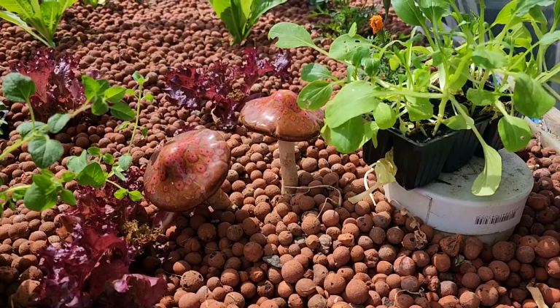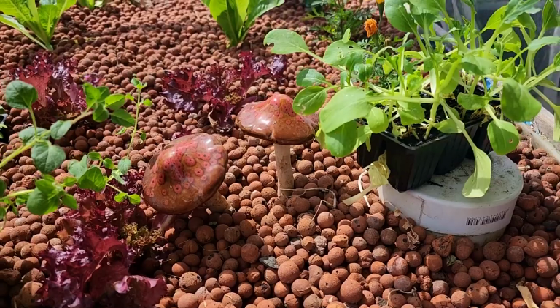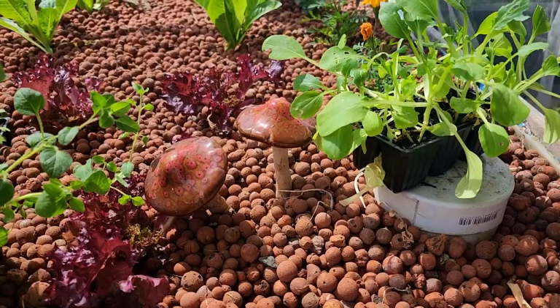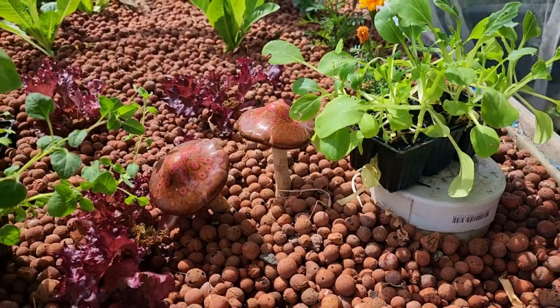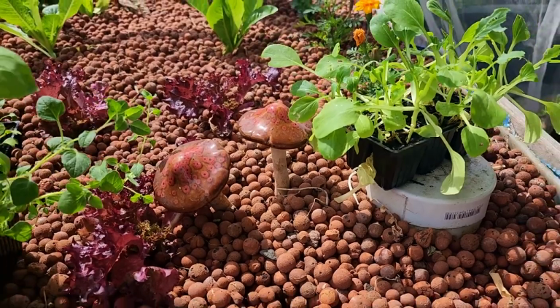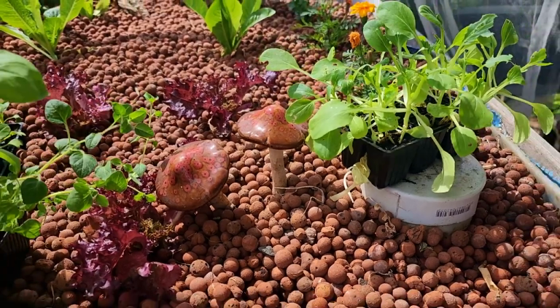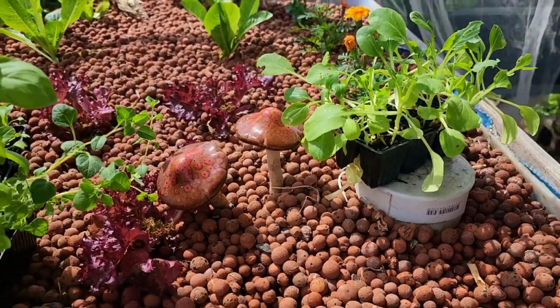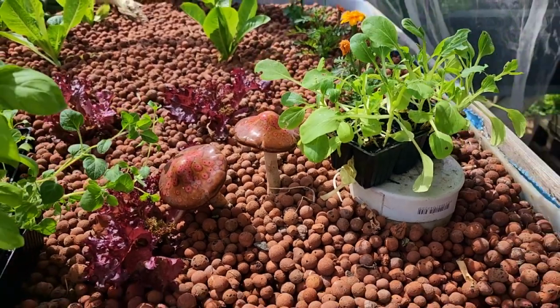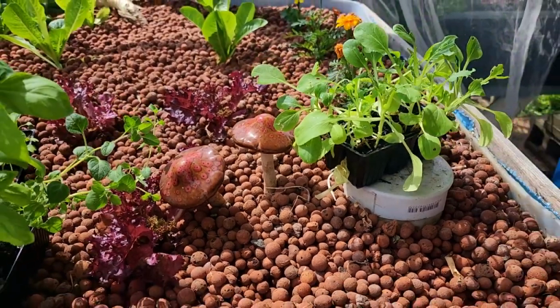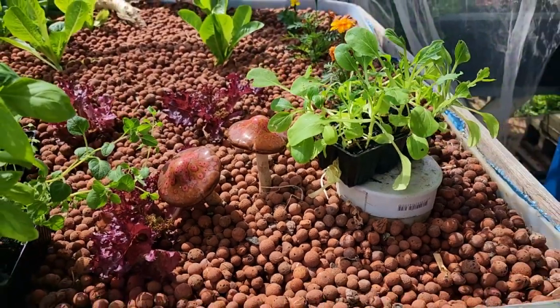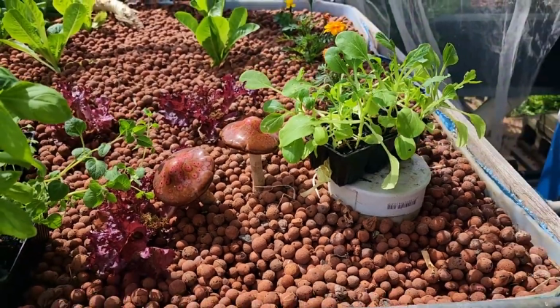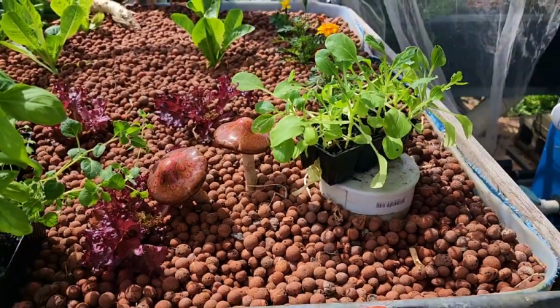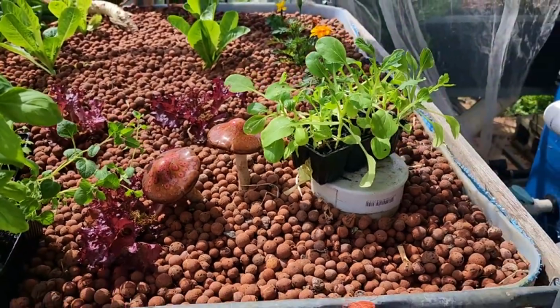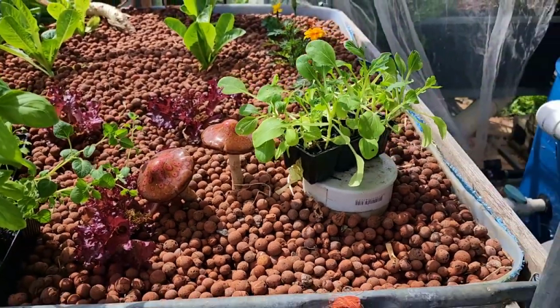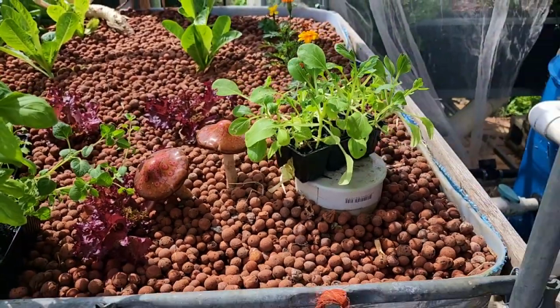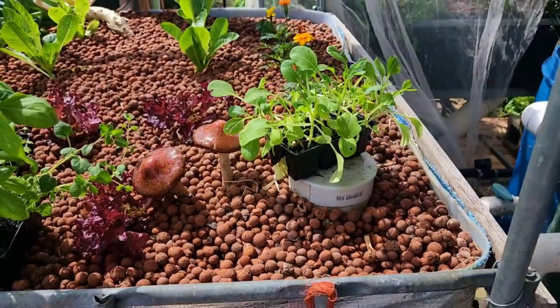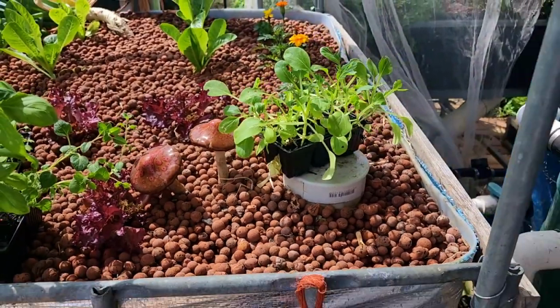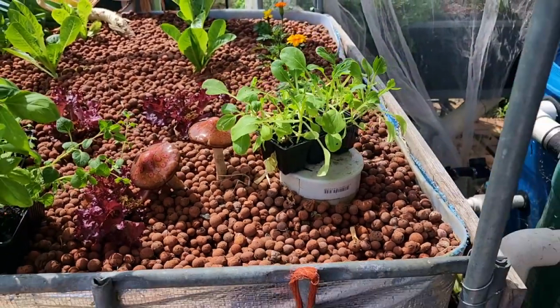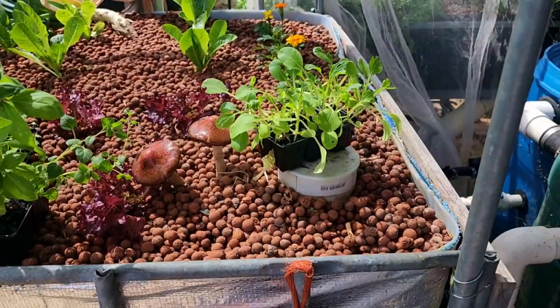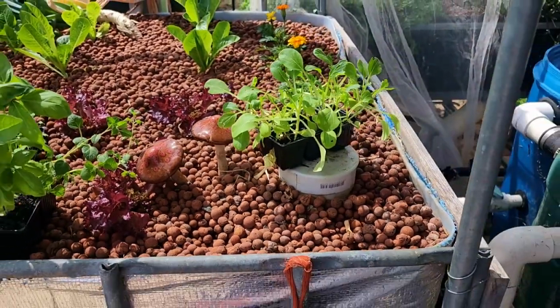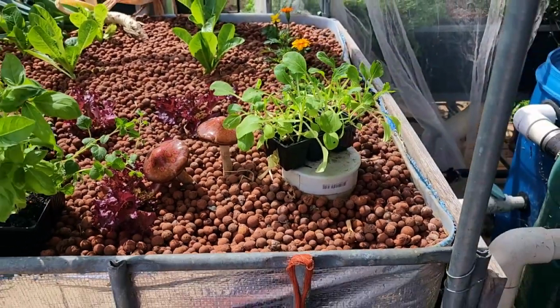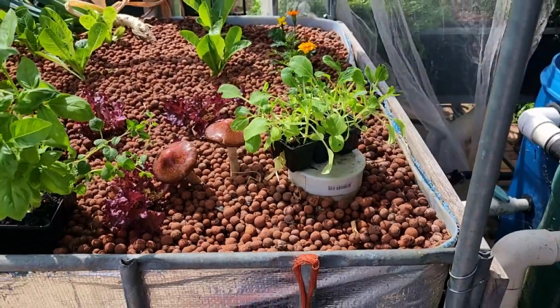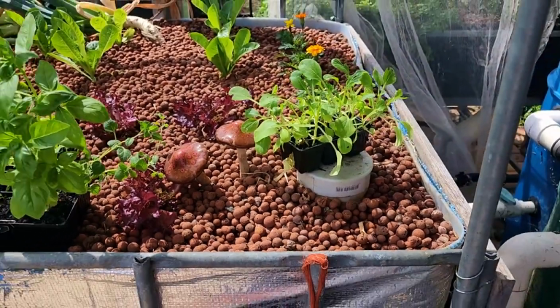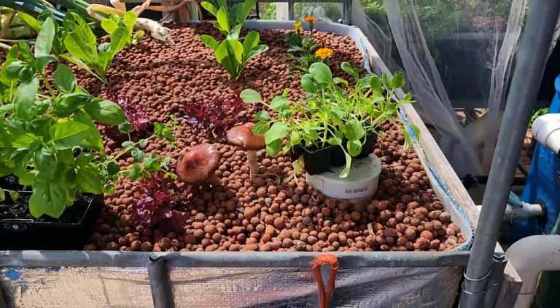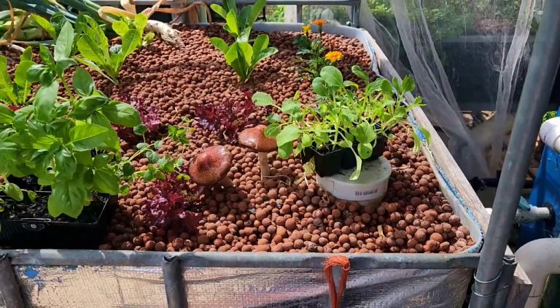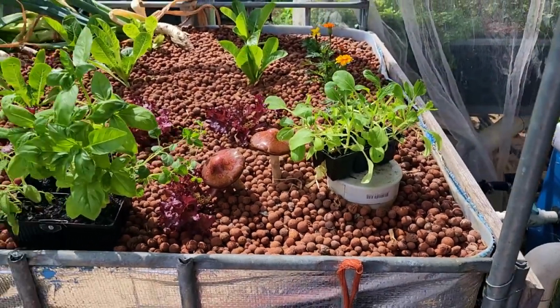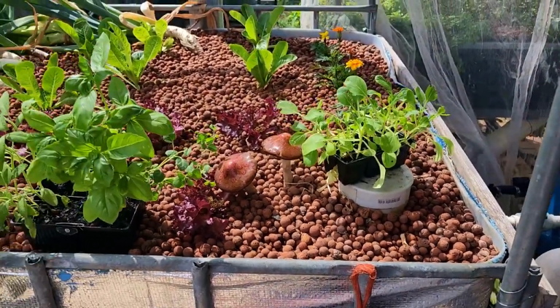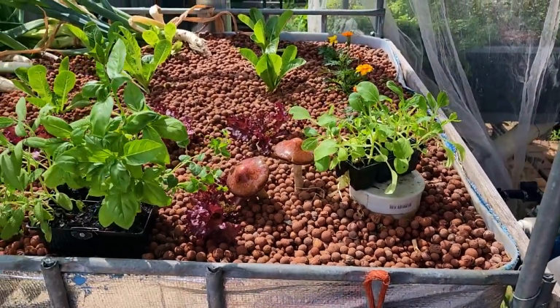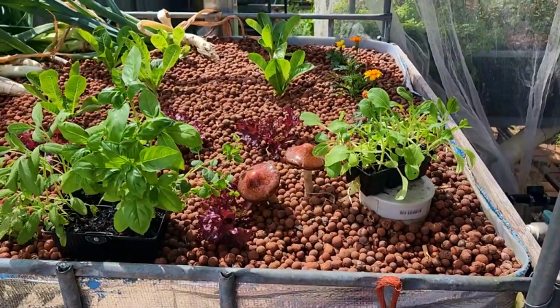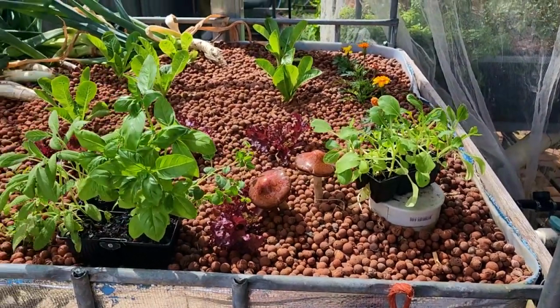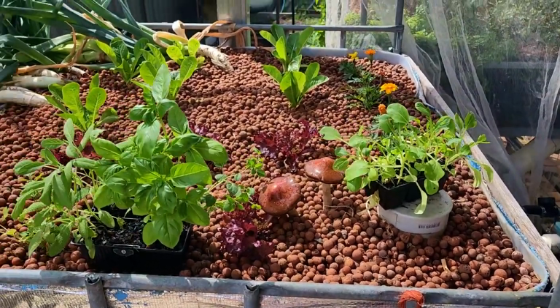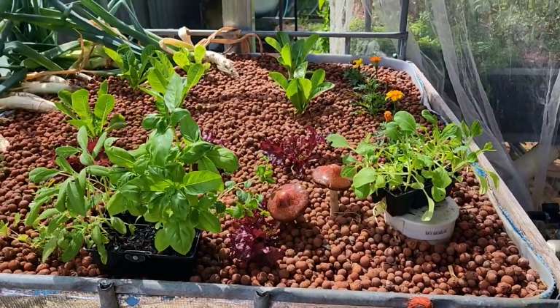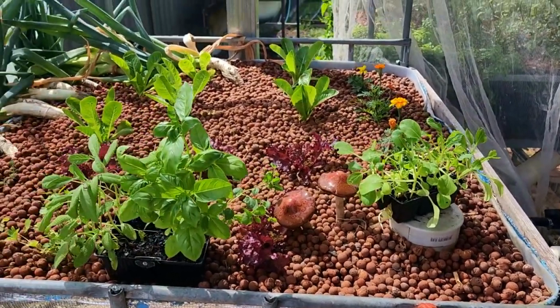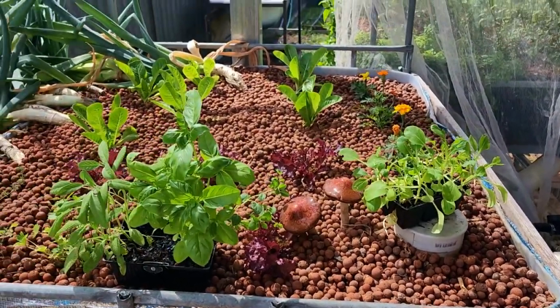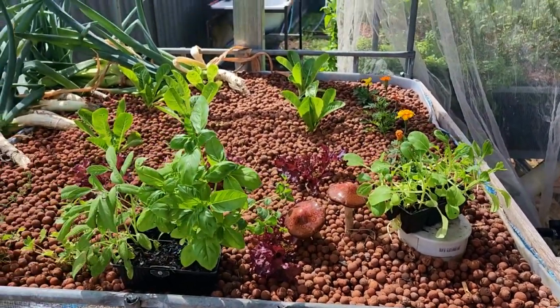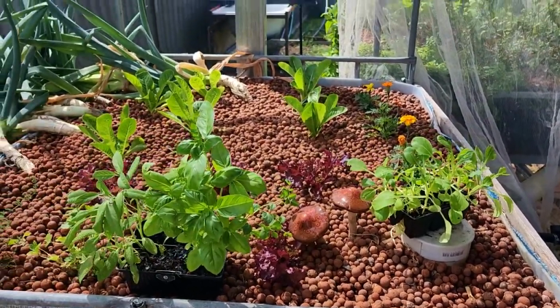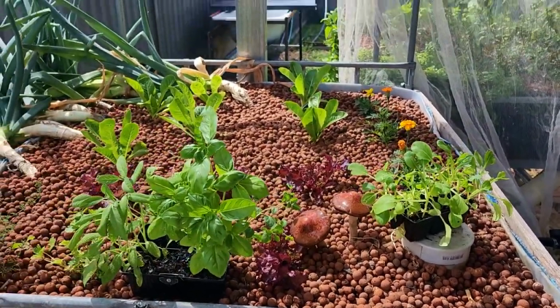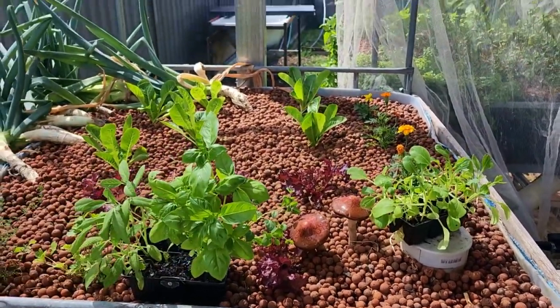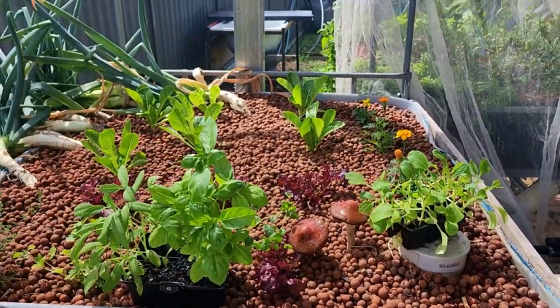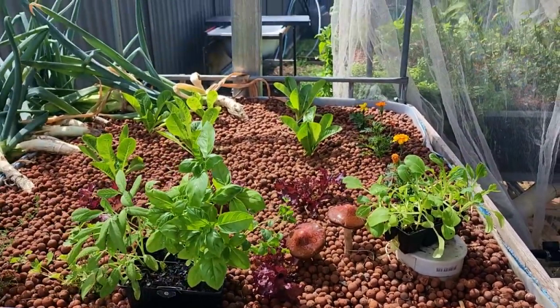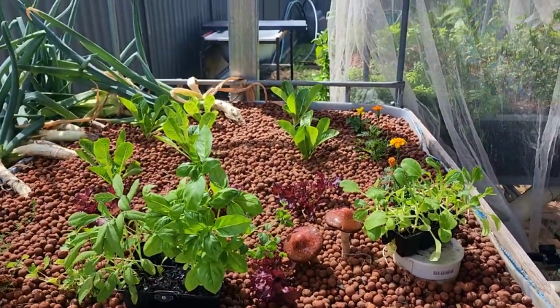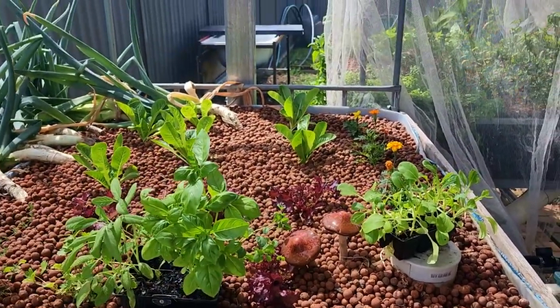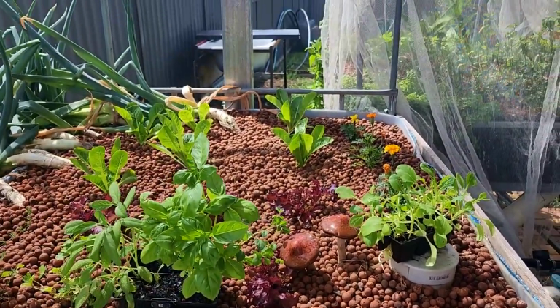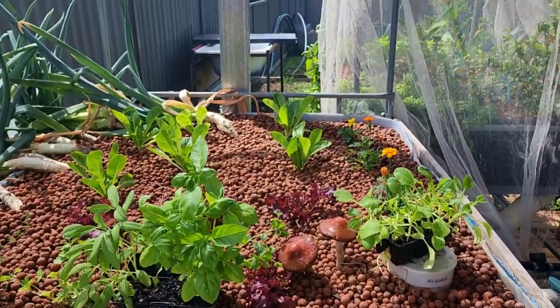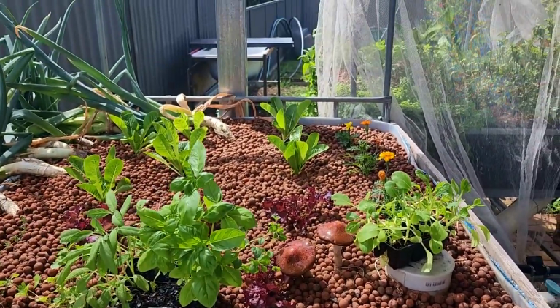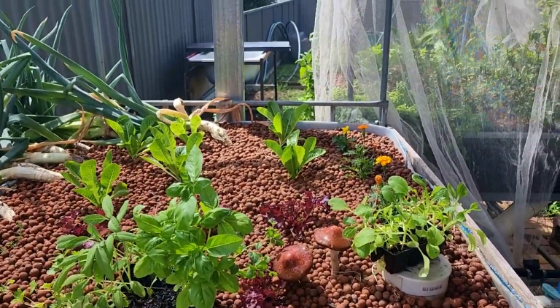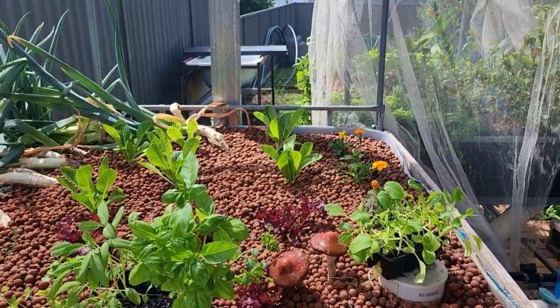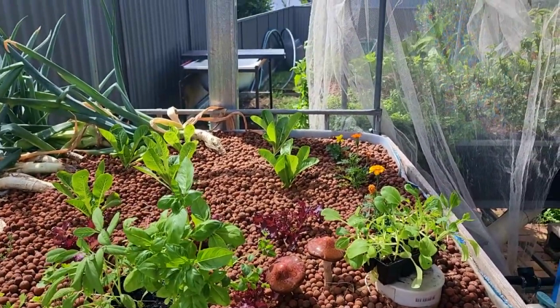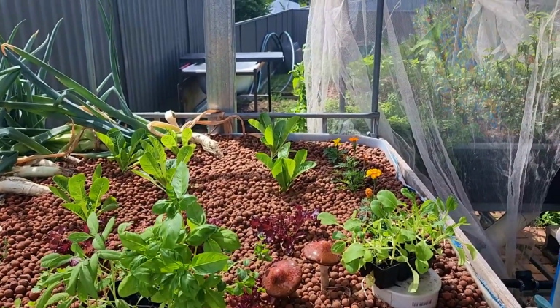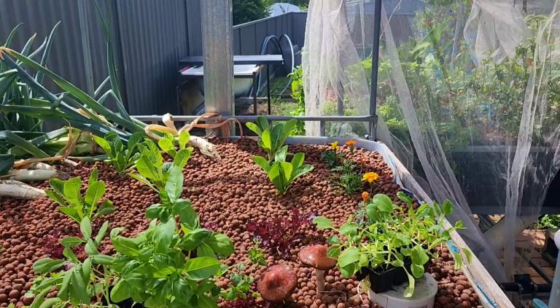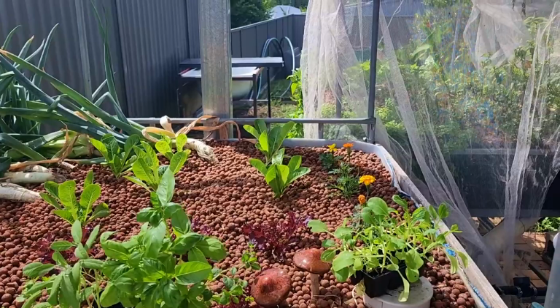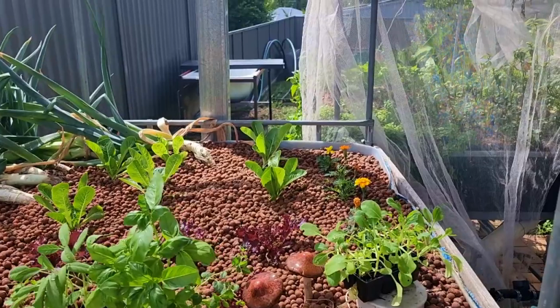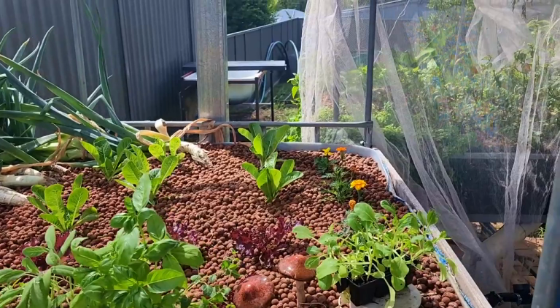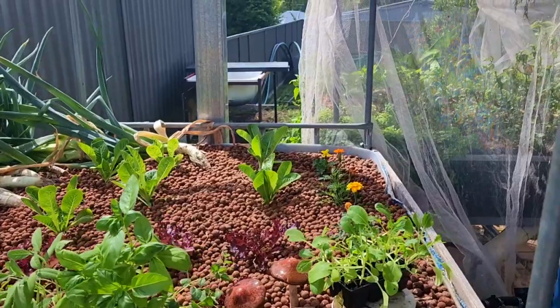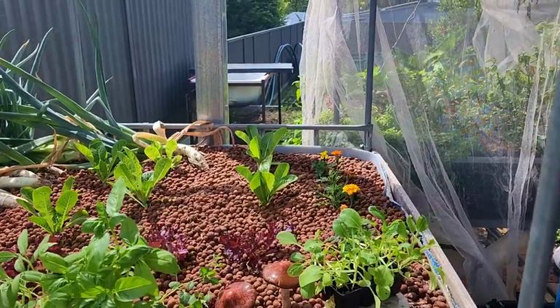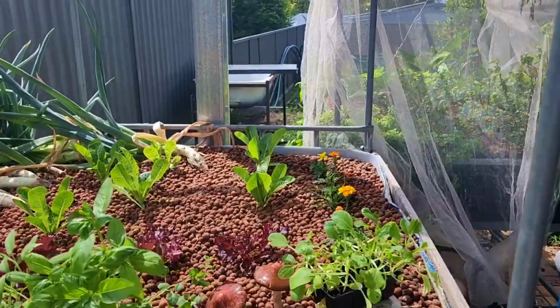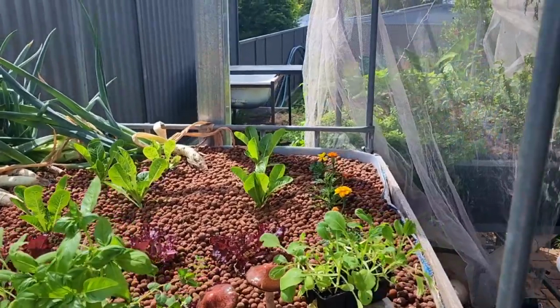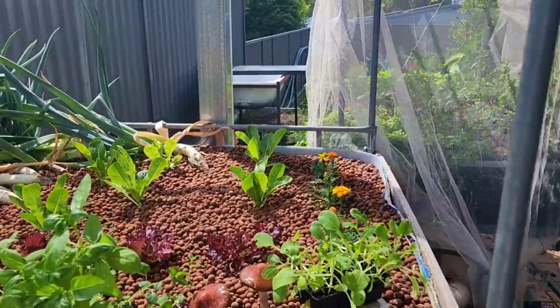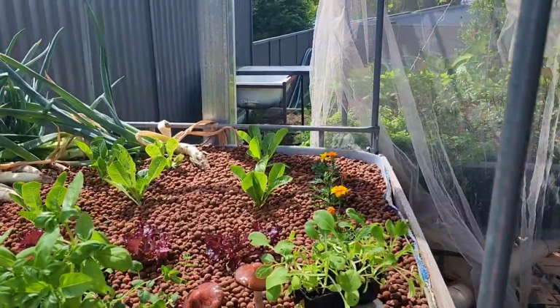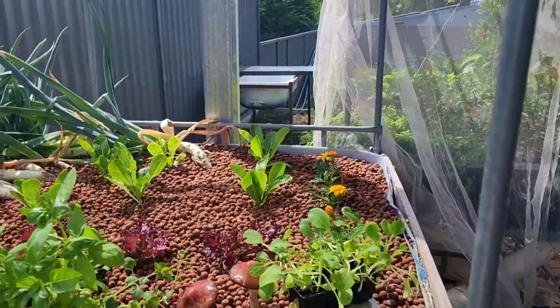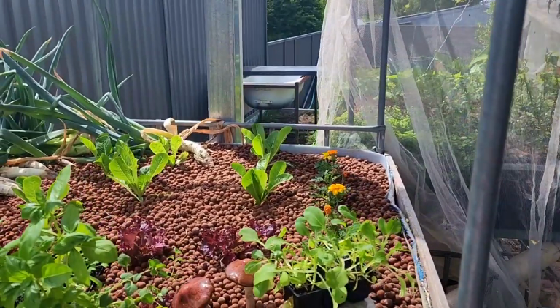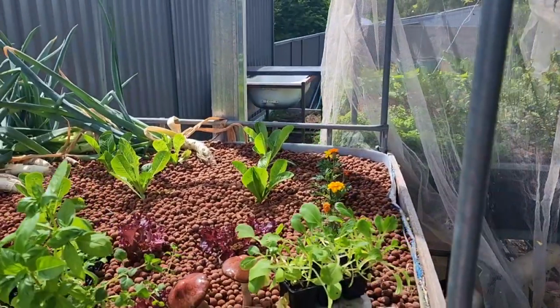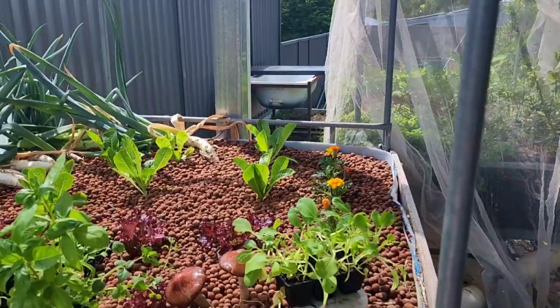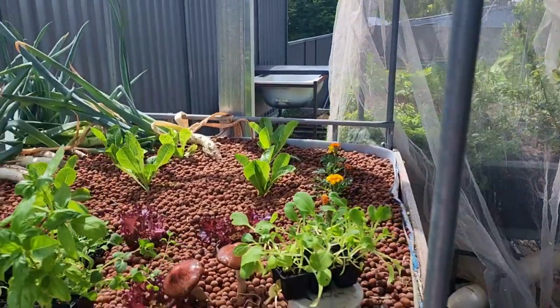How's it going folks? Just a quick update video on the aquaponics and what I've been up to this week.